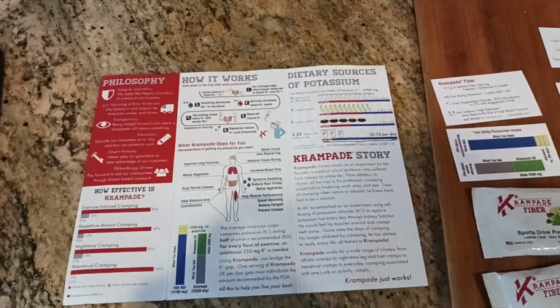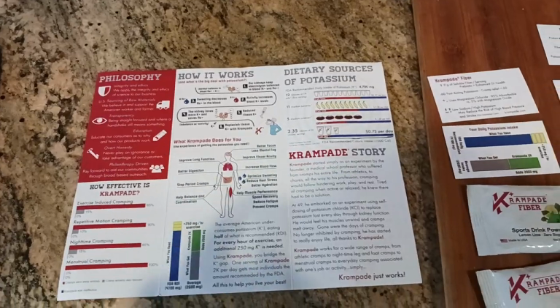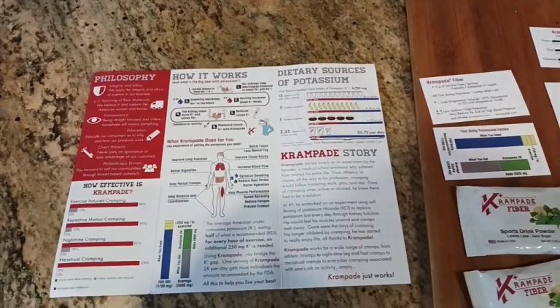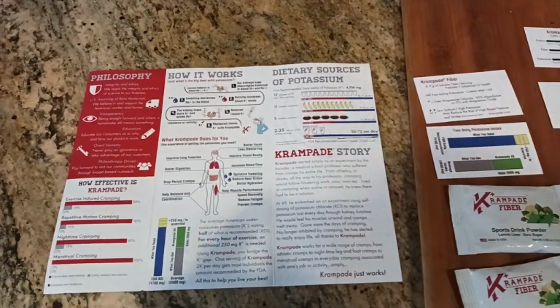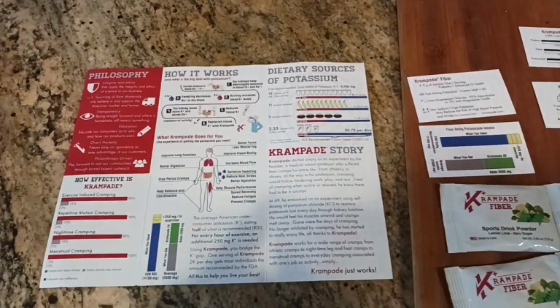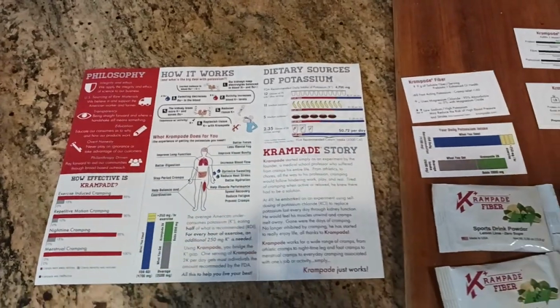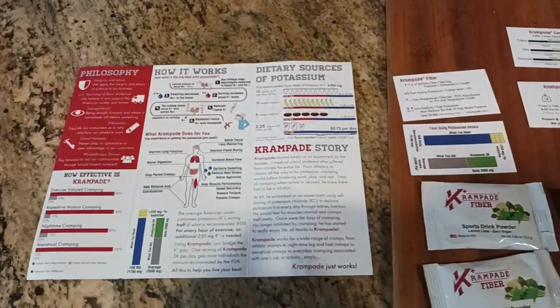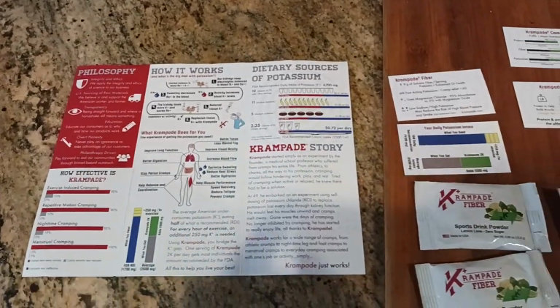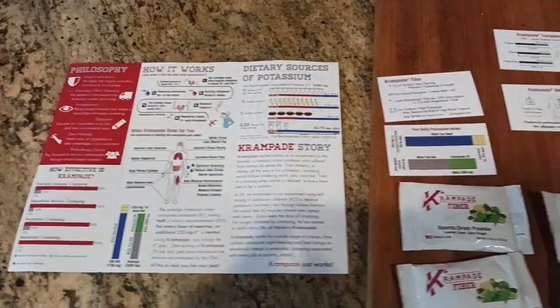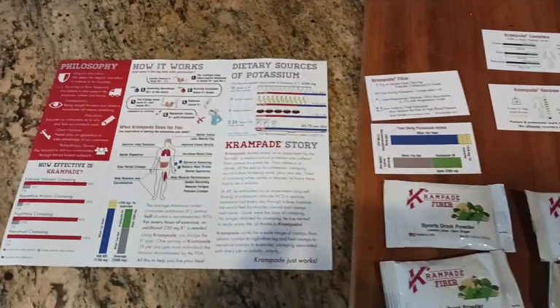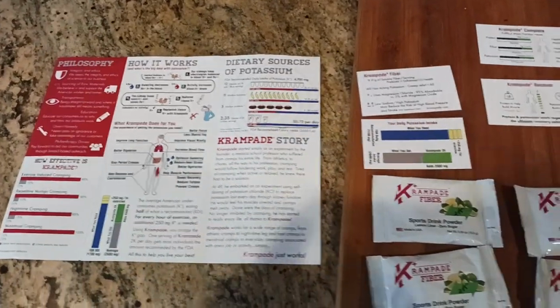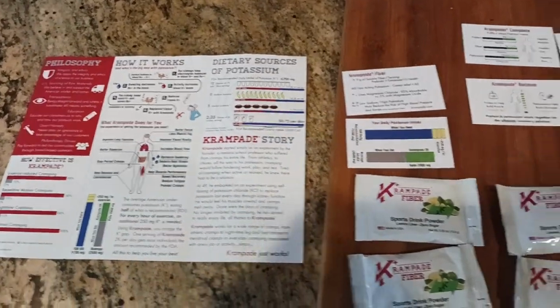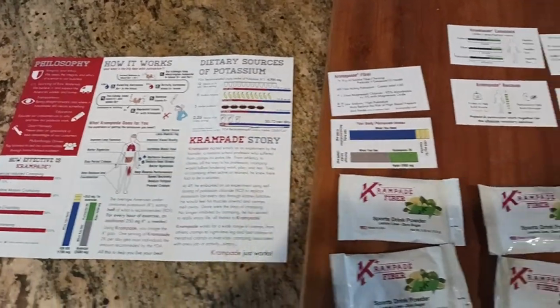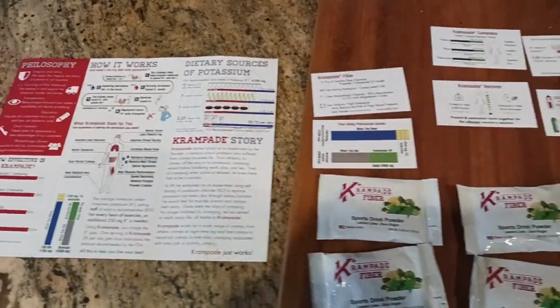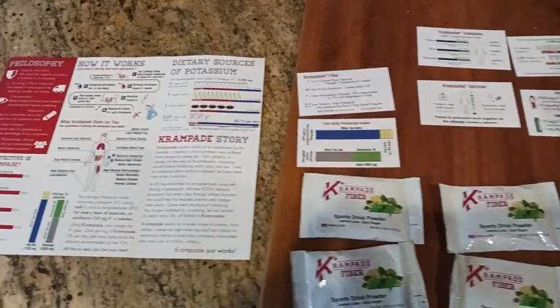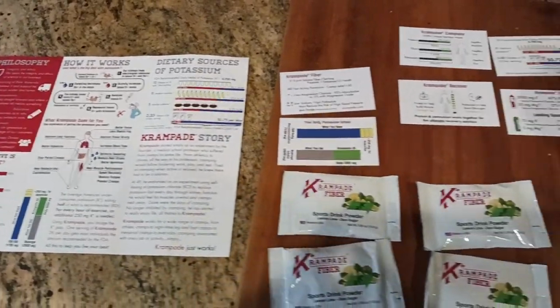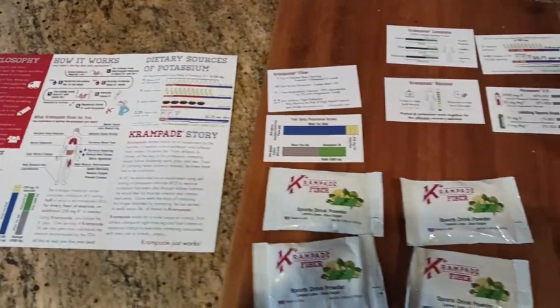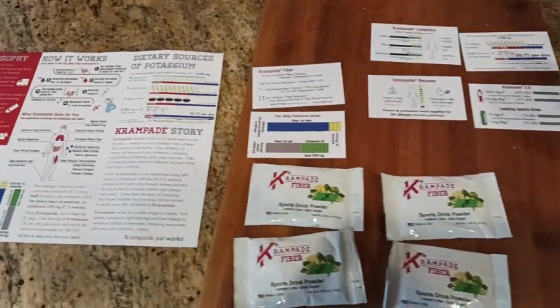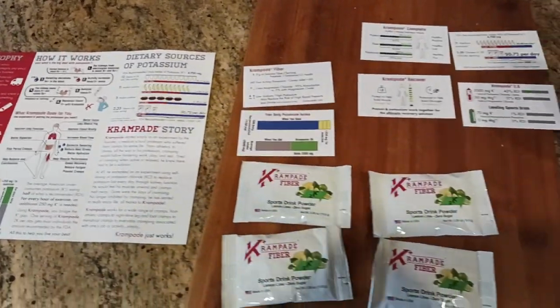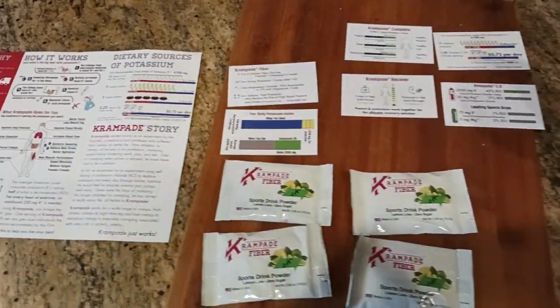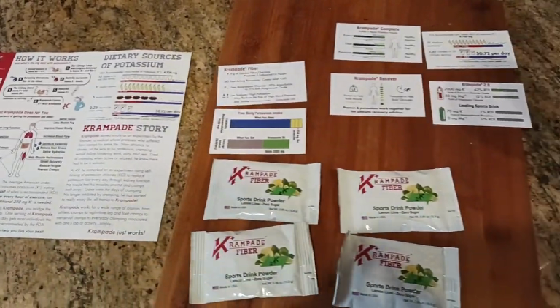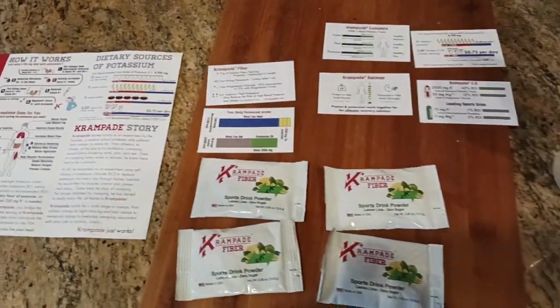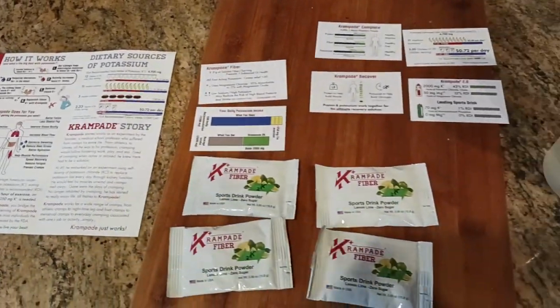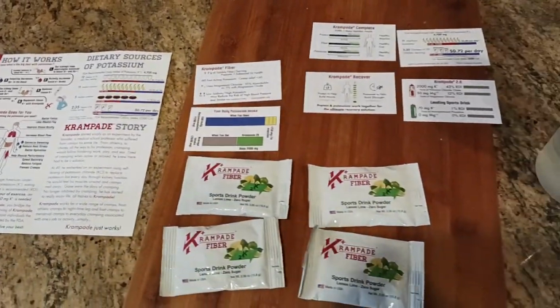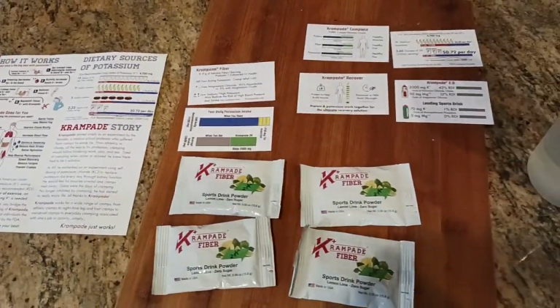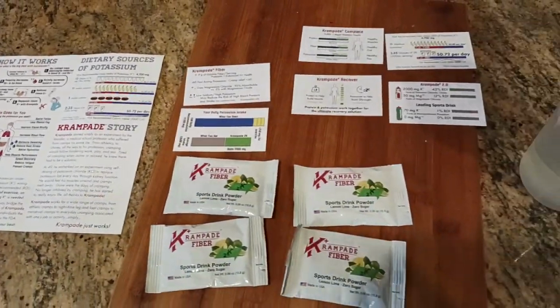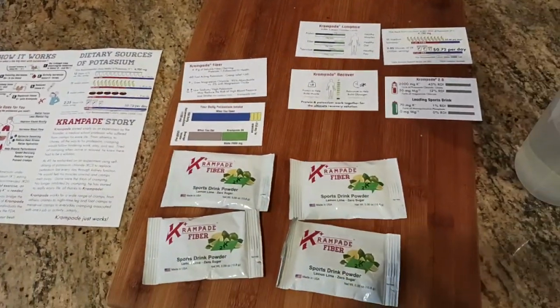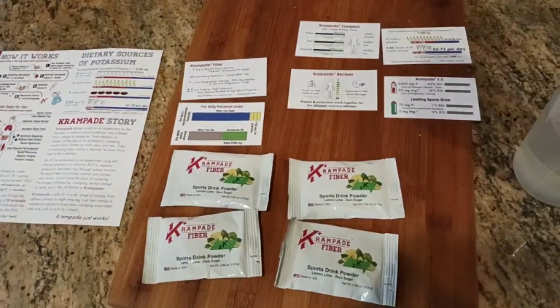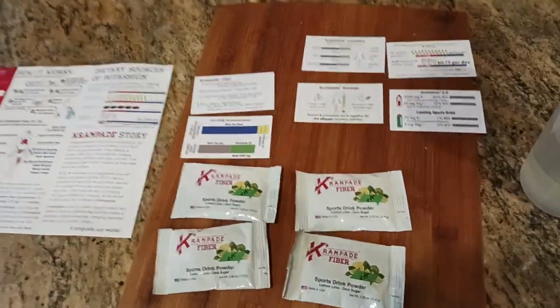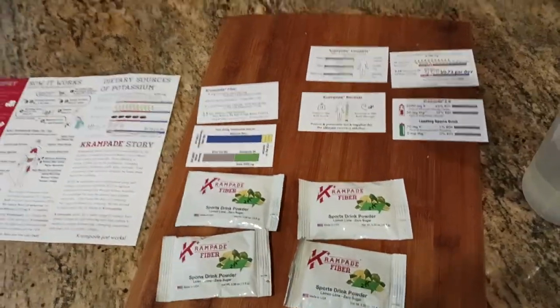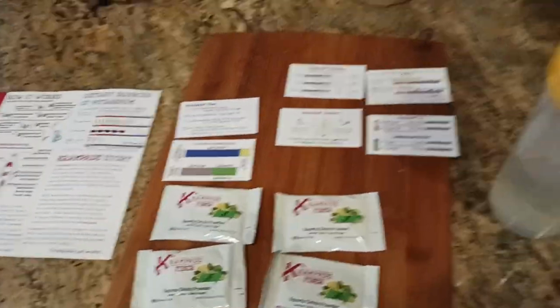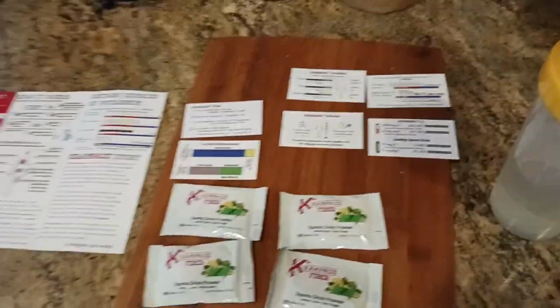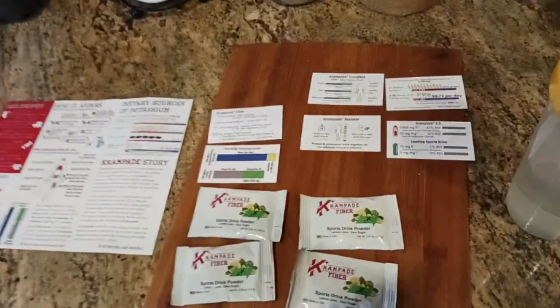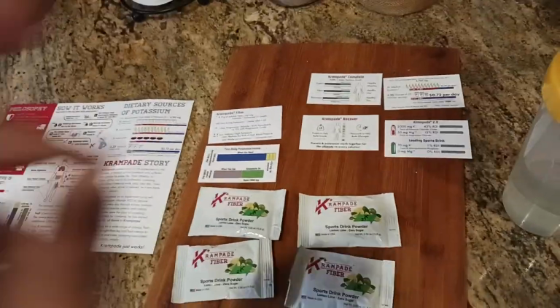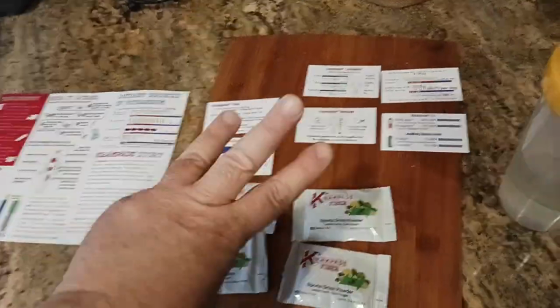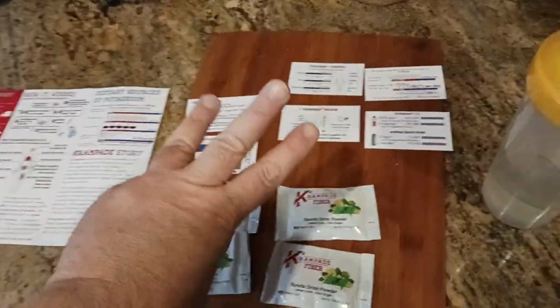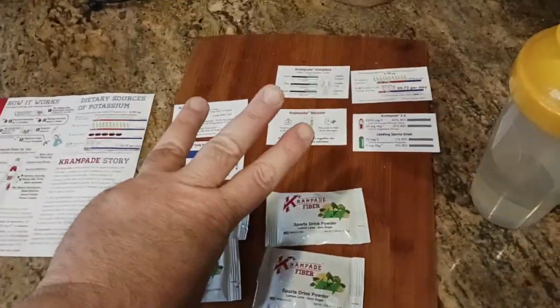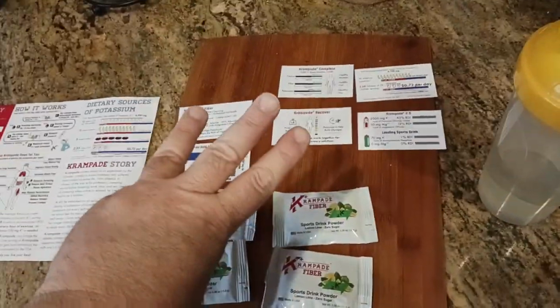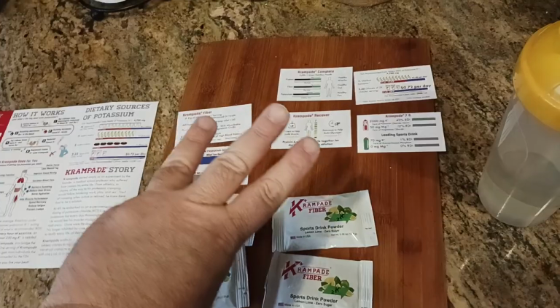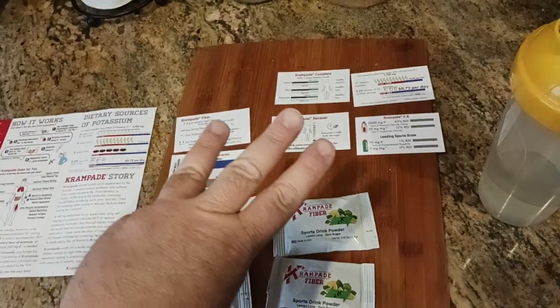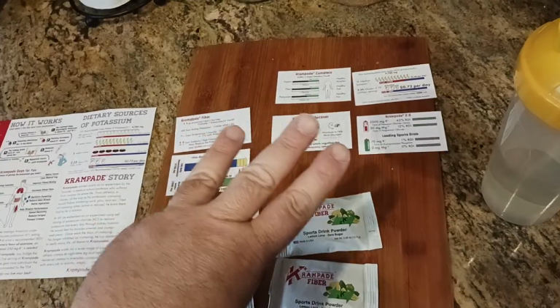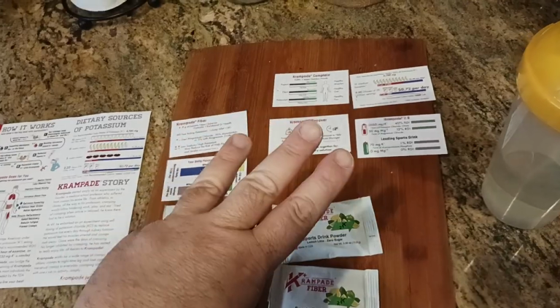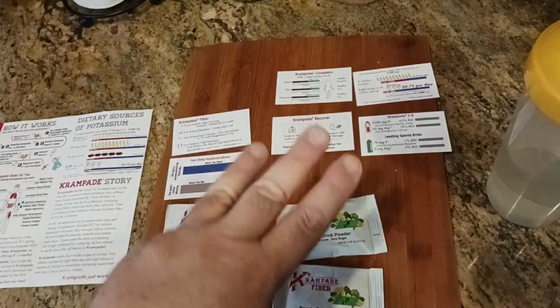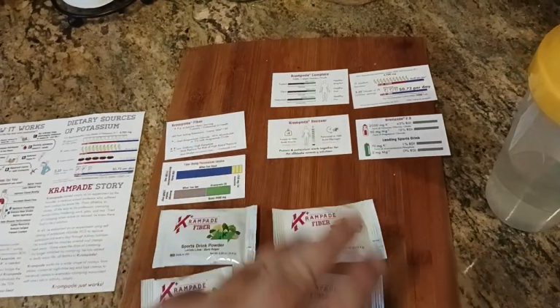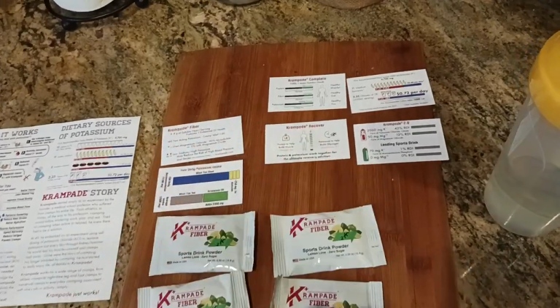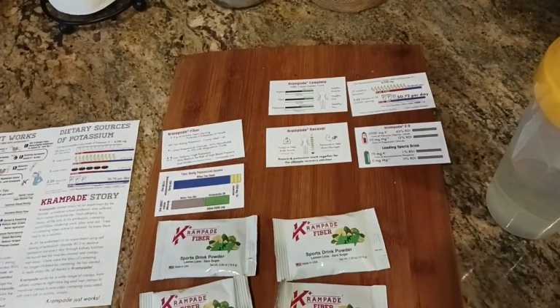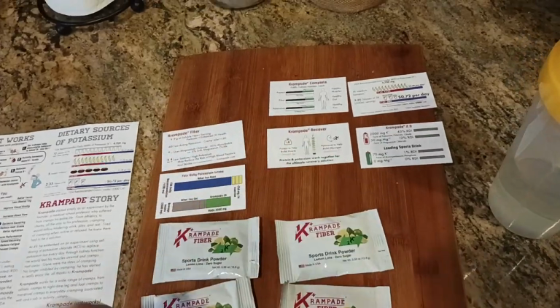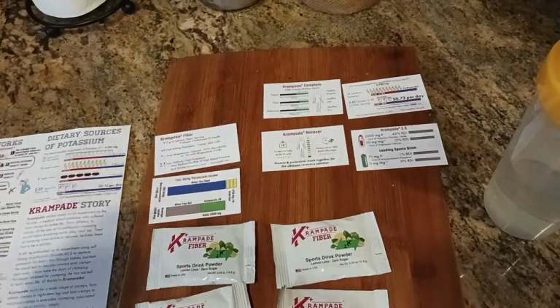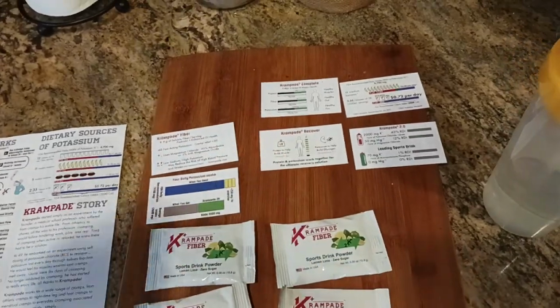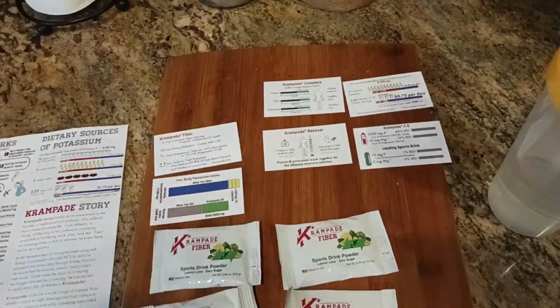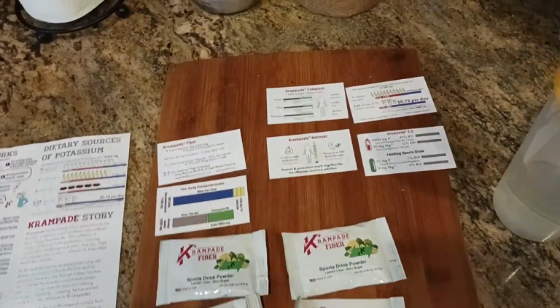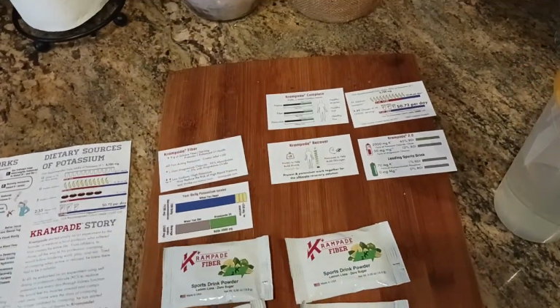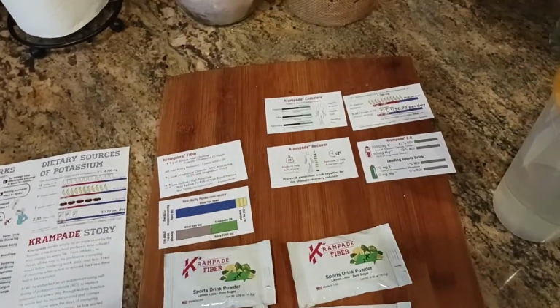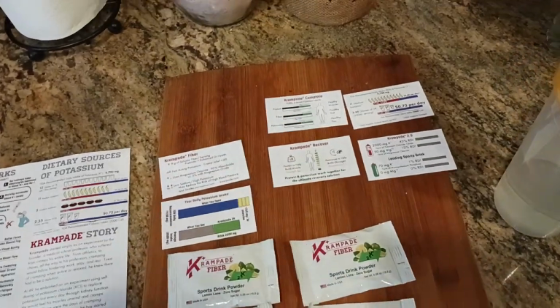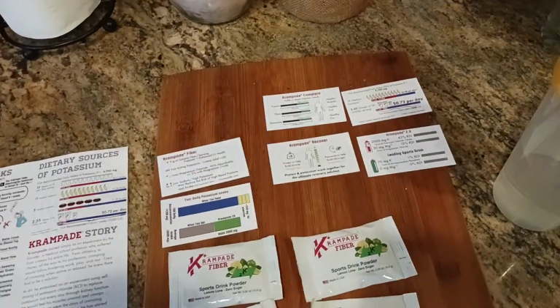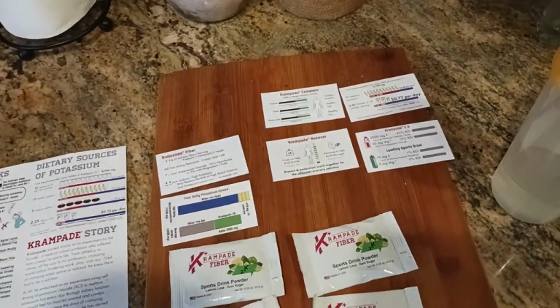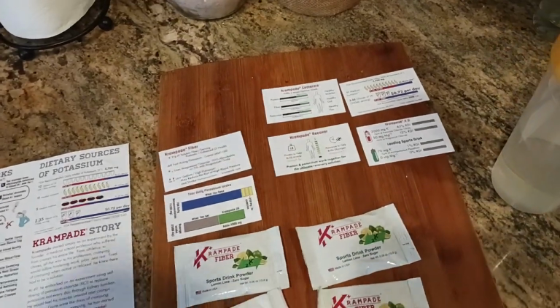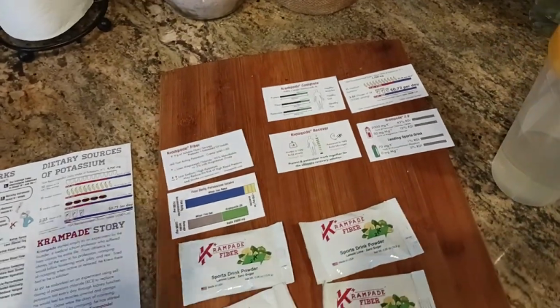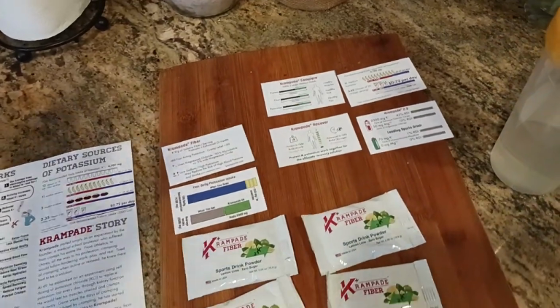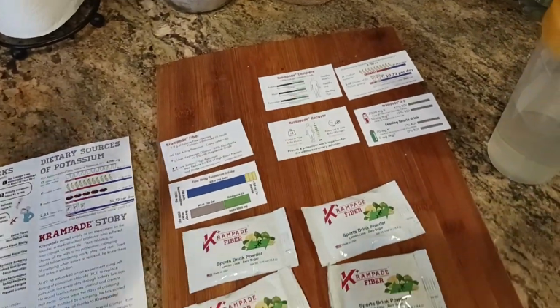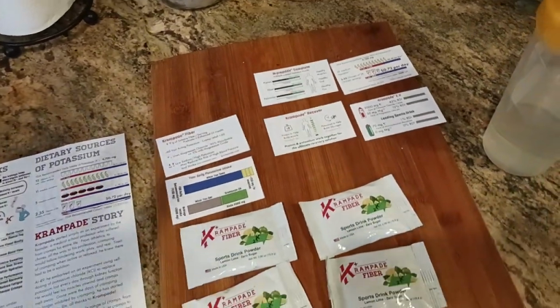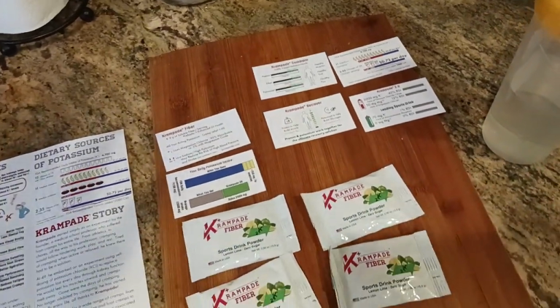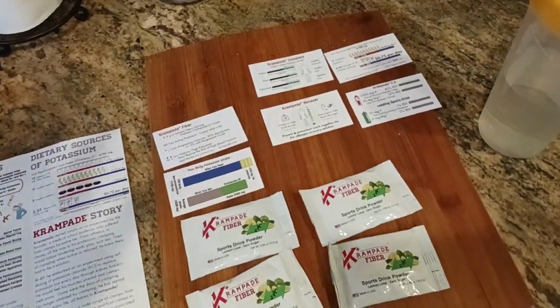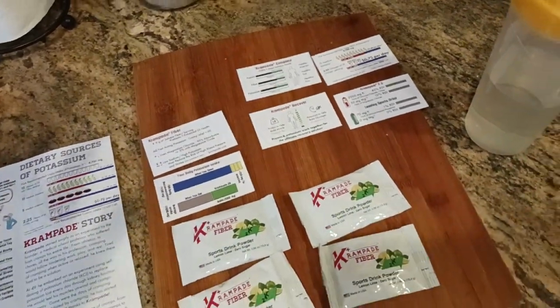Cramp Aid. What is it? What does it do? How does it taste? This is my three-minute quick video review of this product.